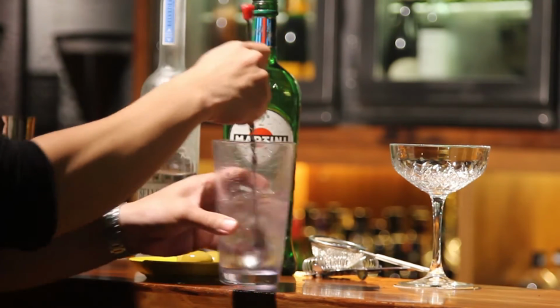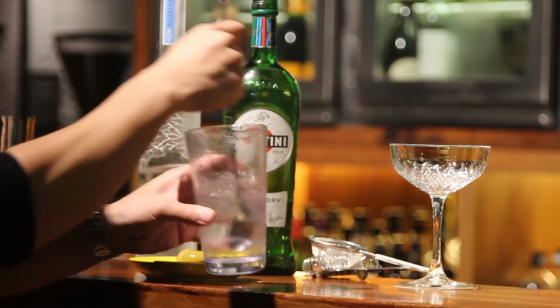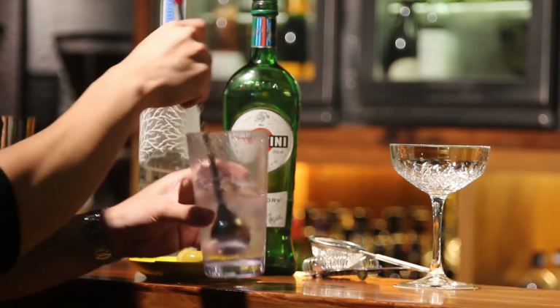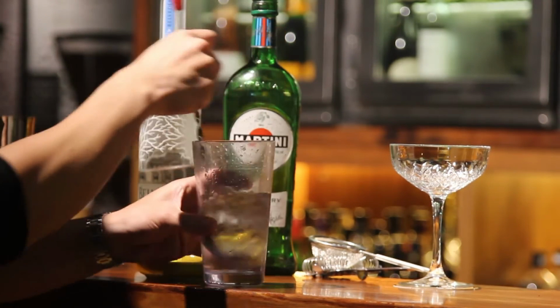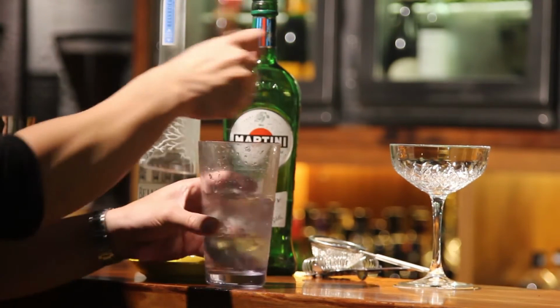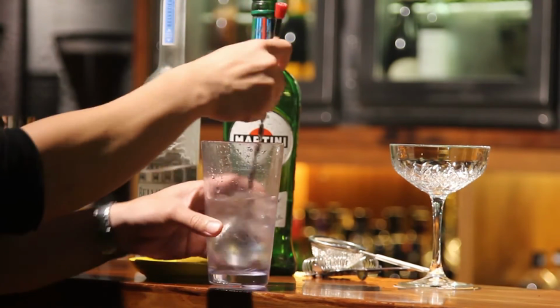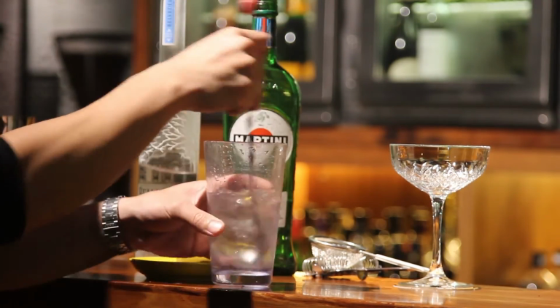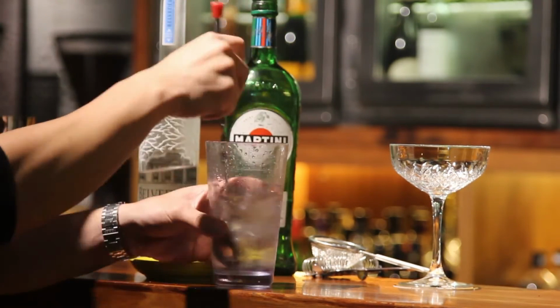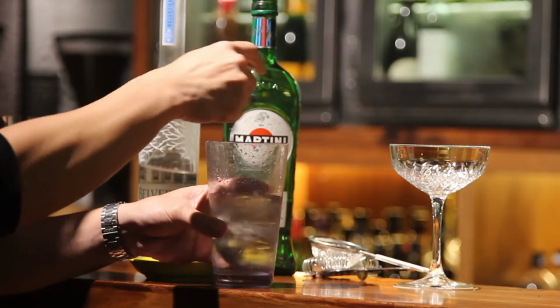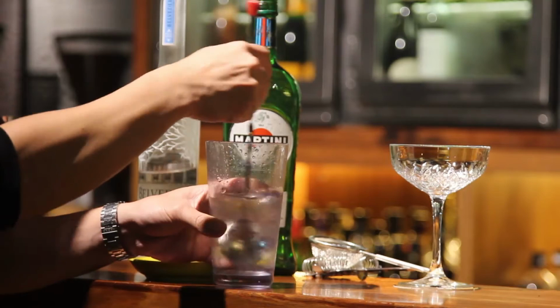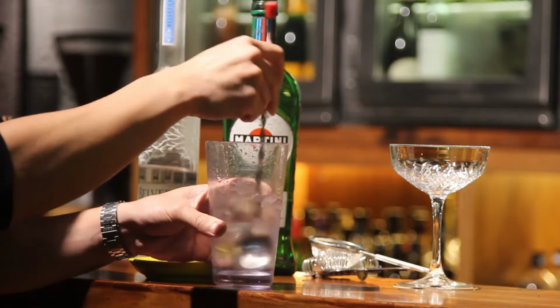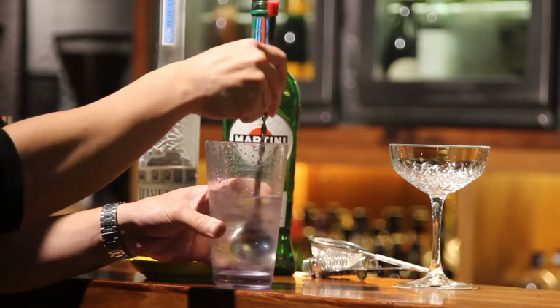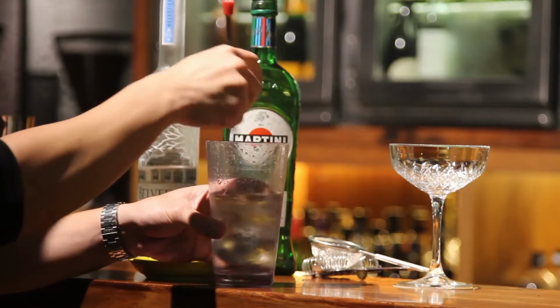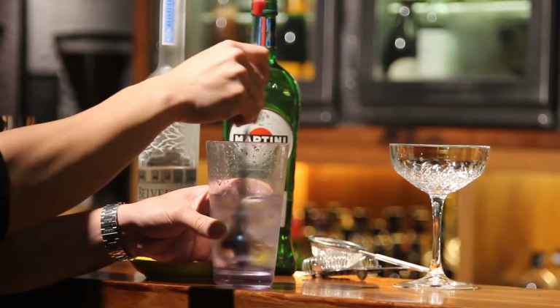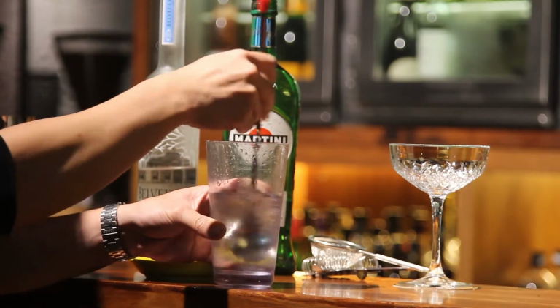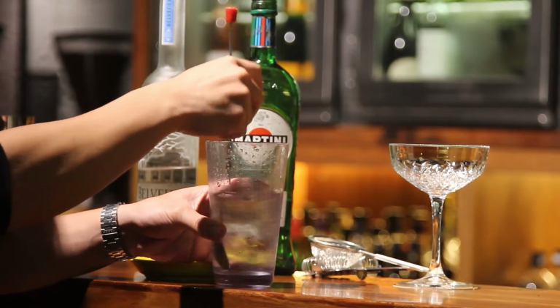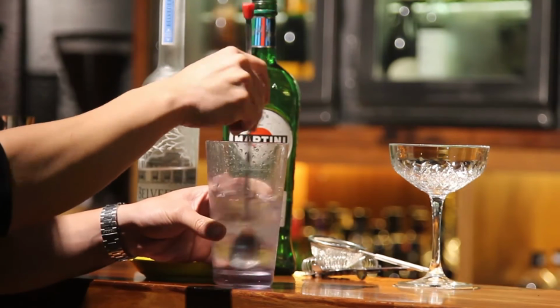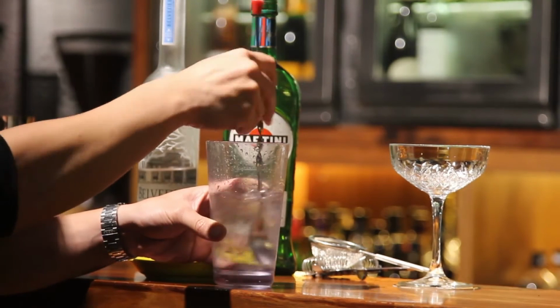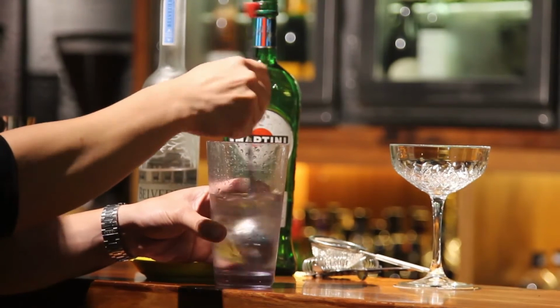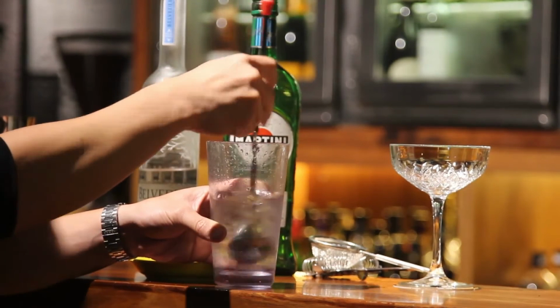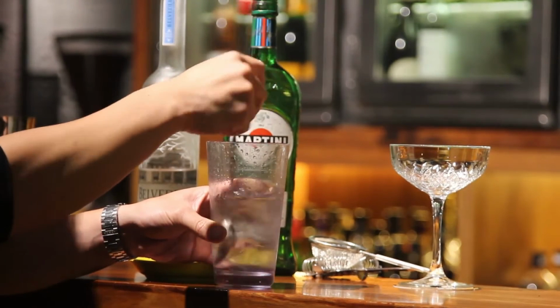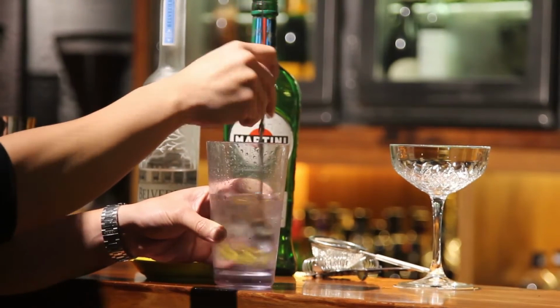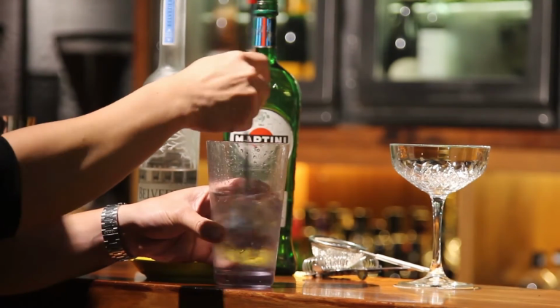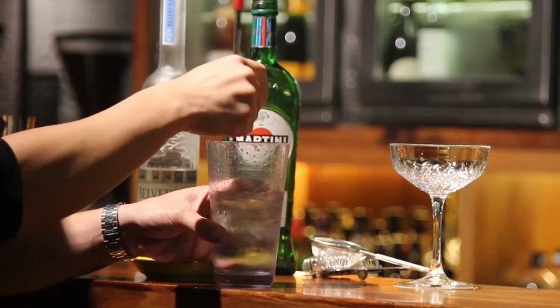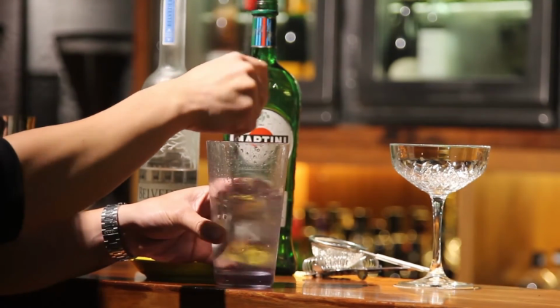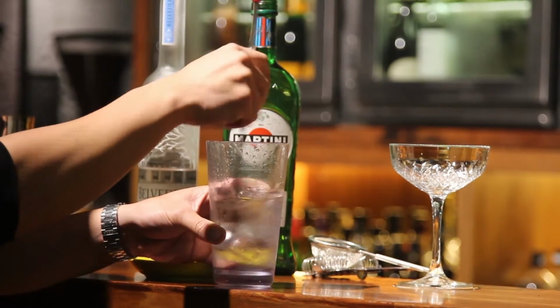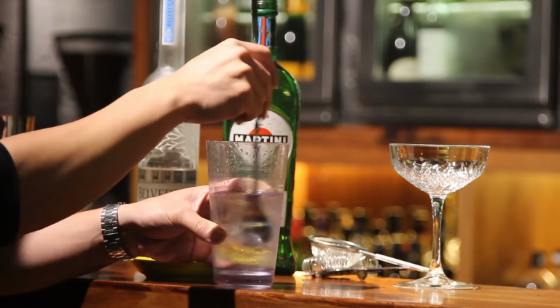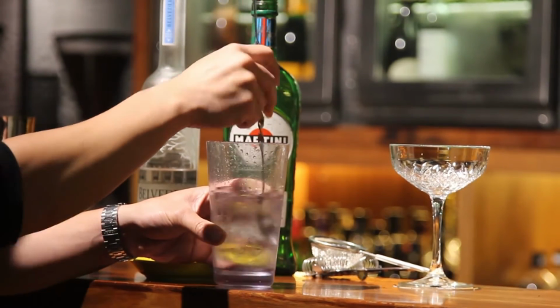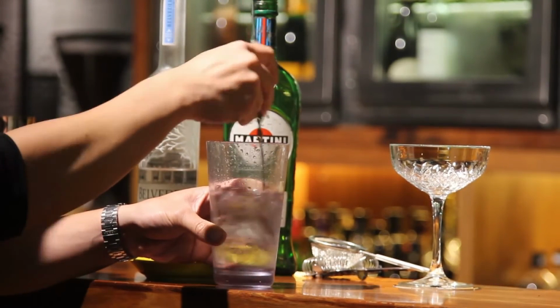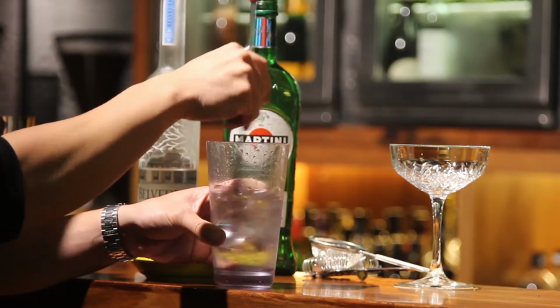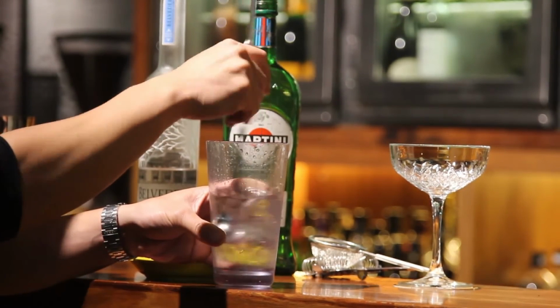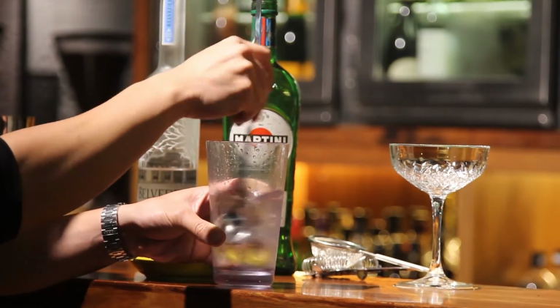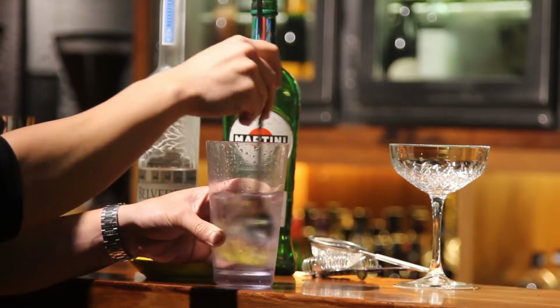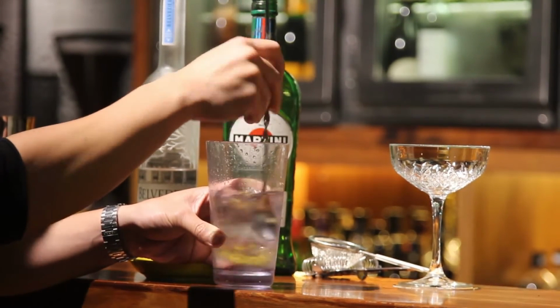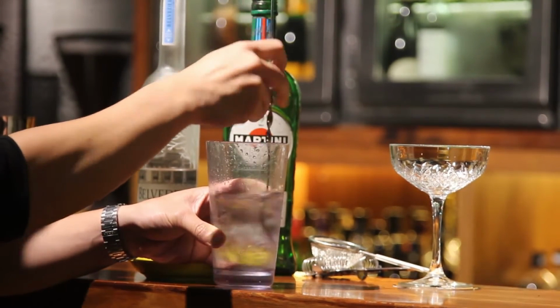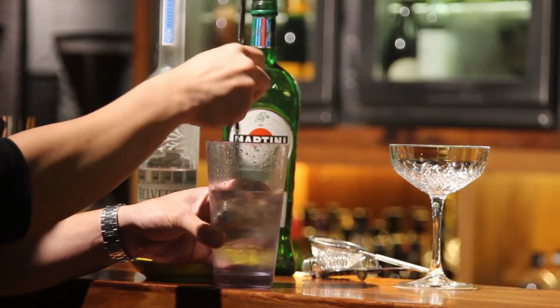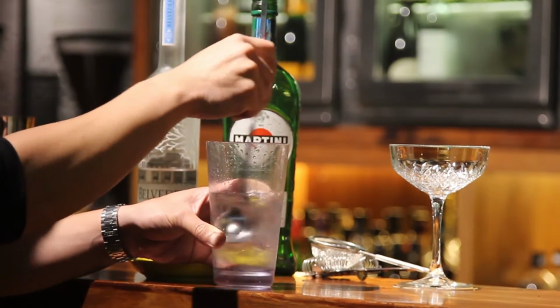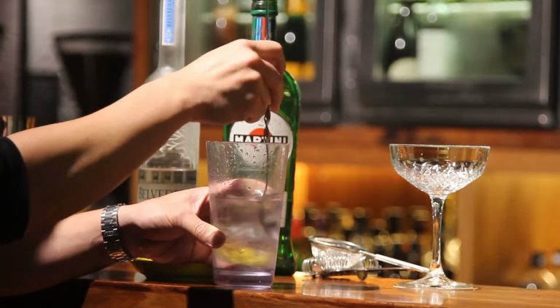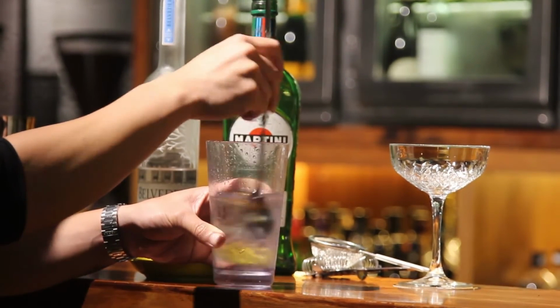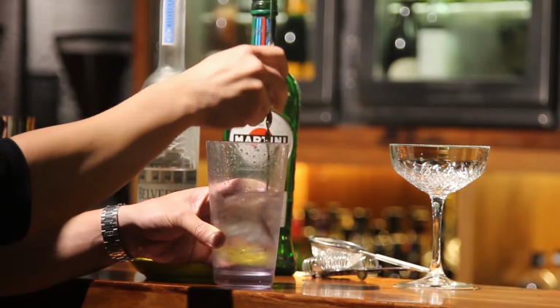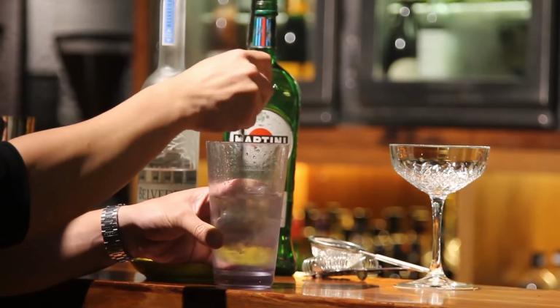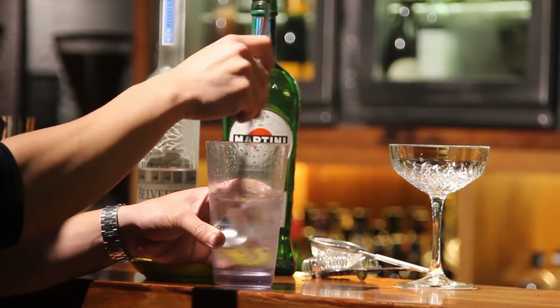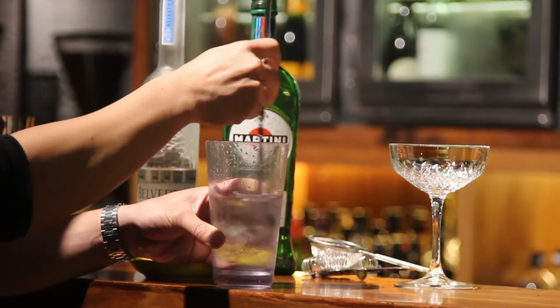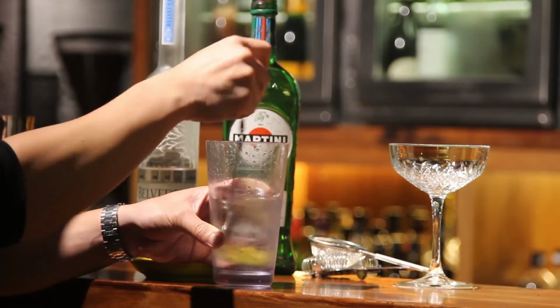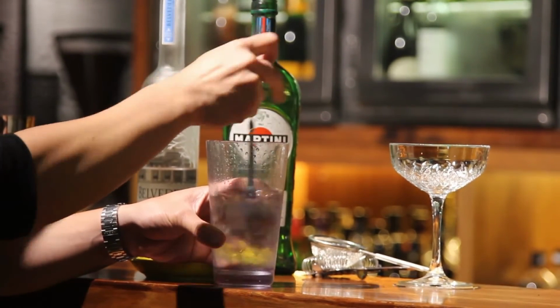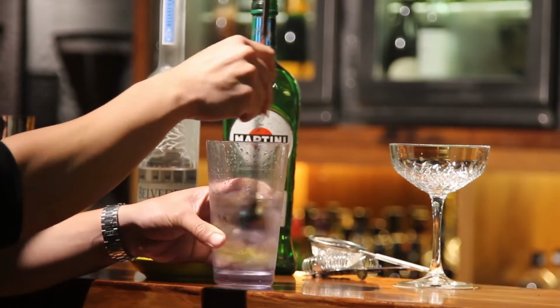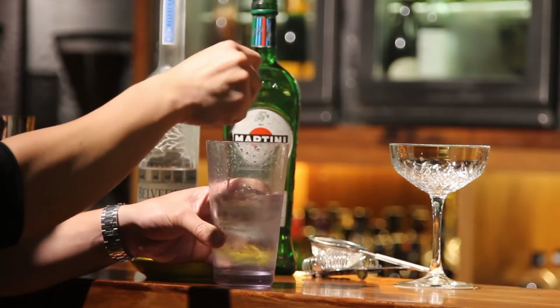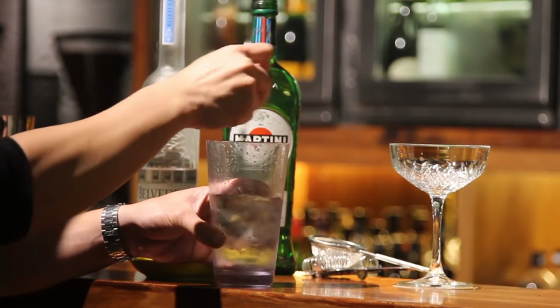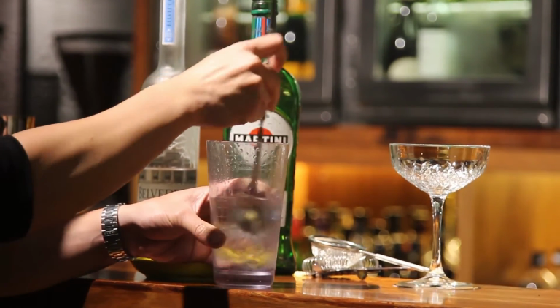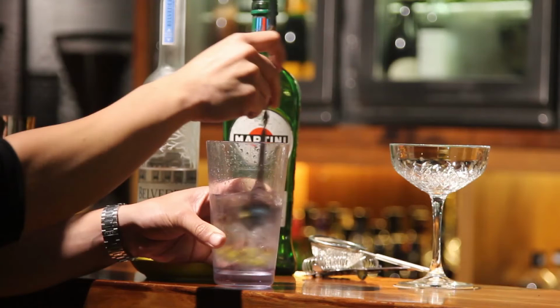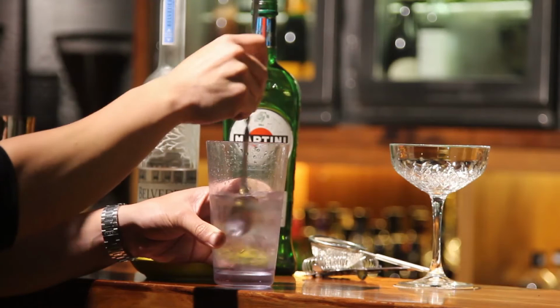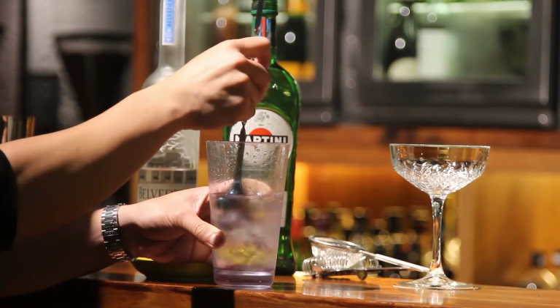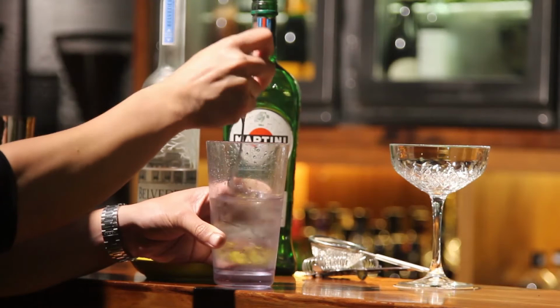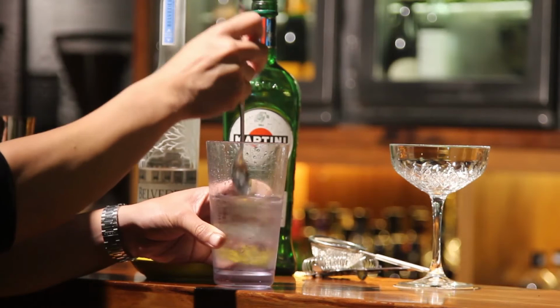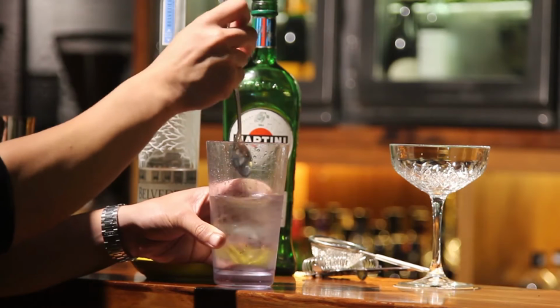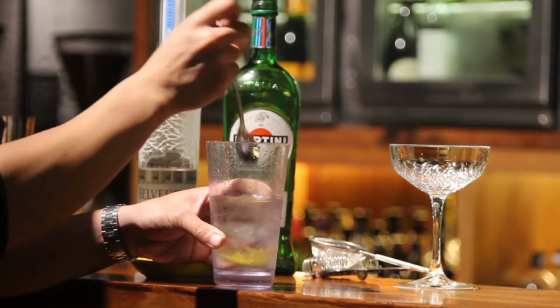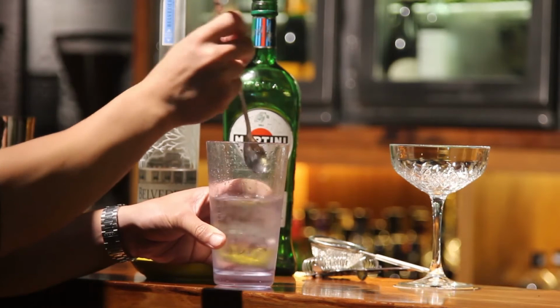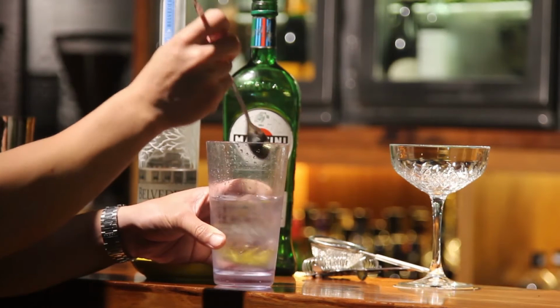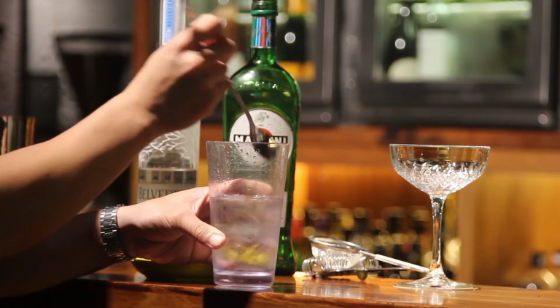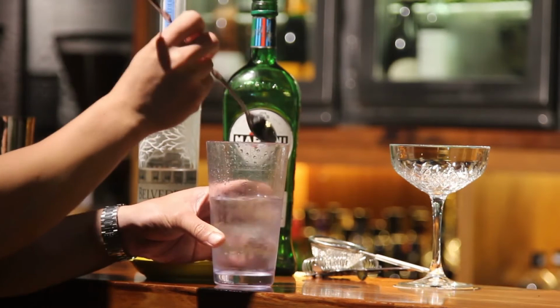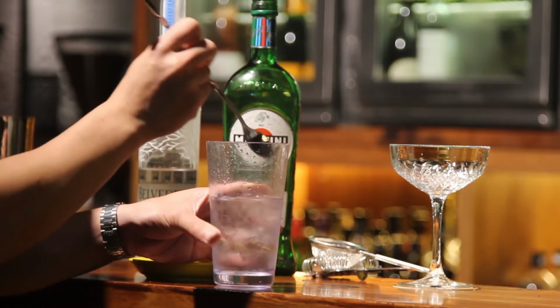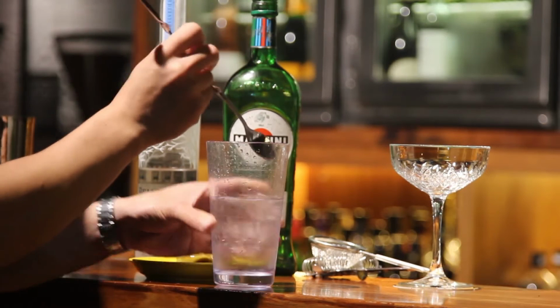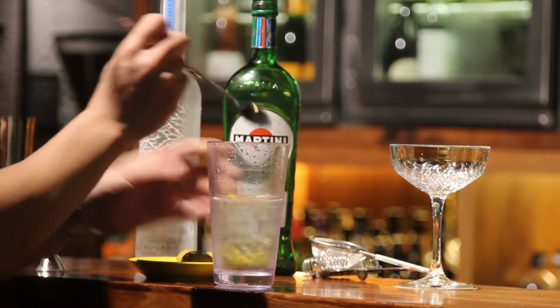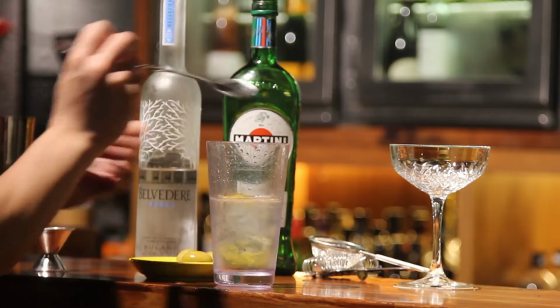So we're stirring our martini. Some people like to shake but we prefer to stir because it gives it a little bit less dilution, so it's a bit stronger.